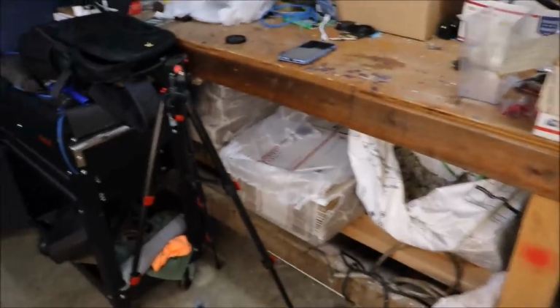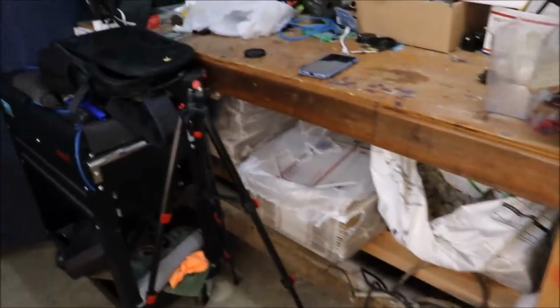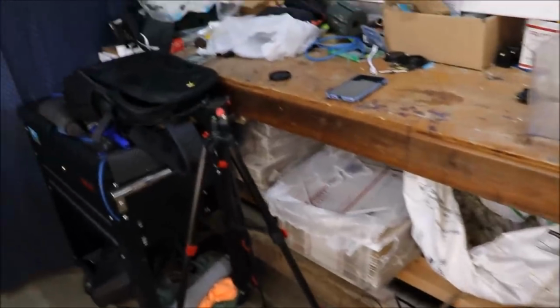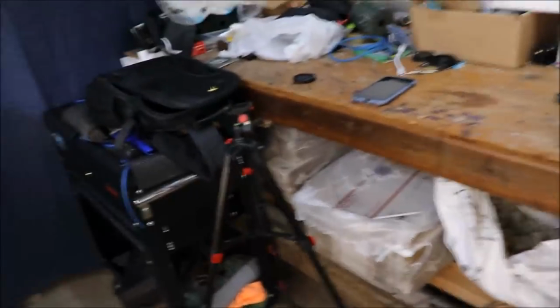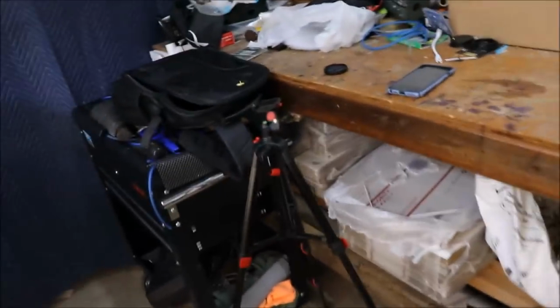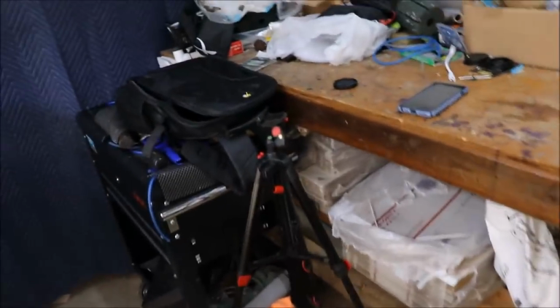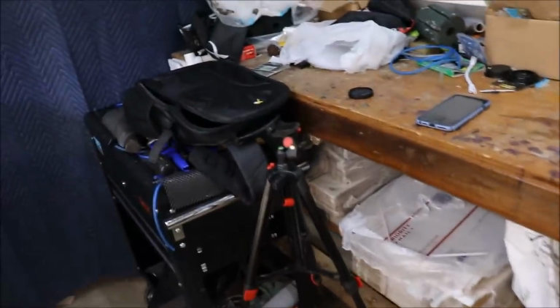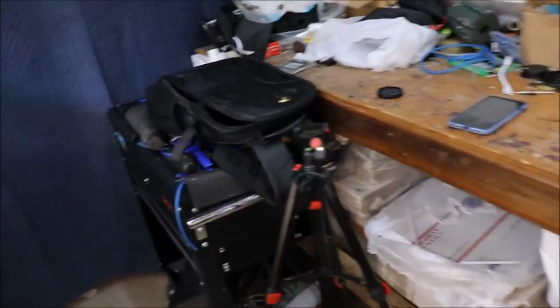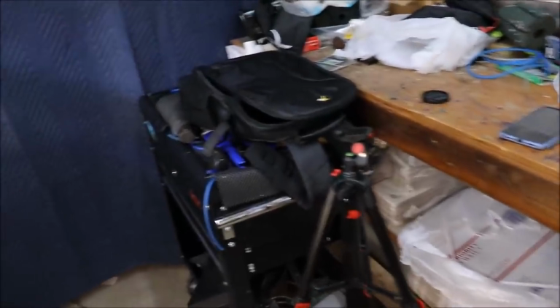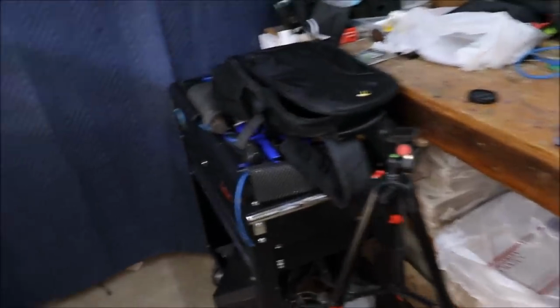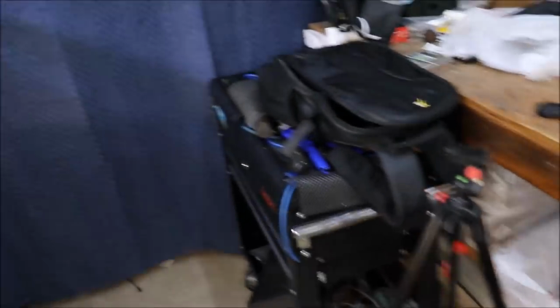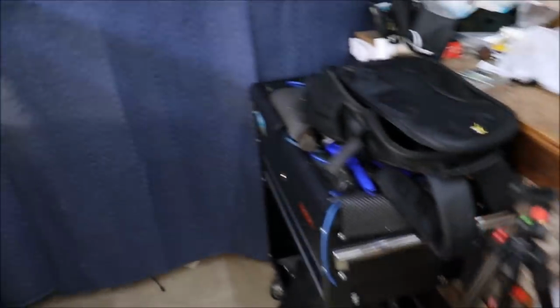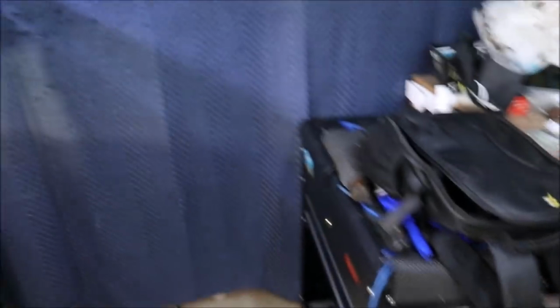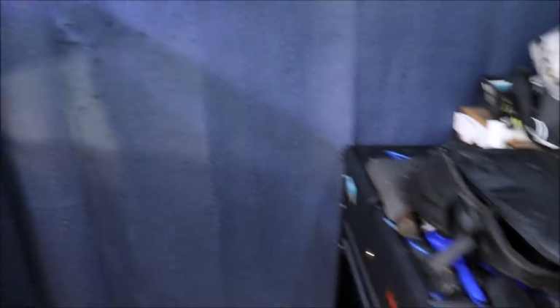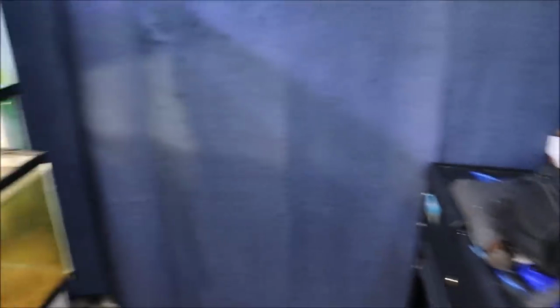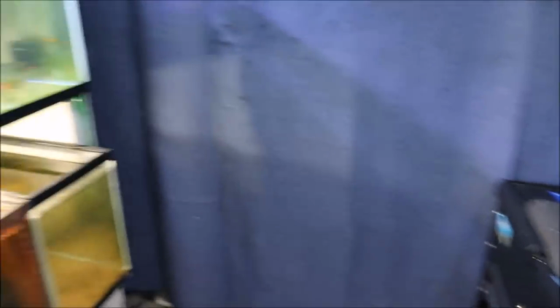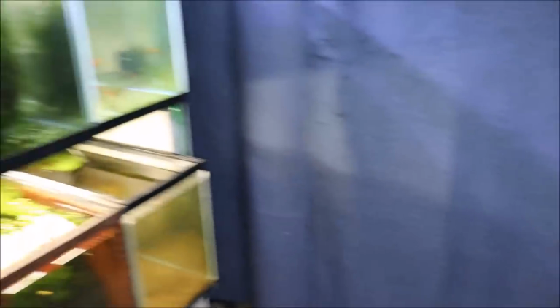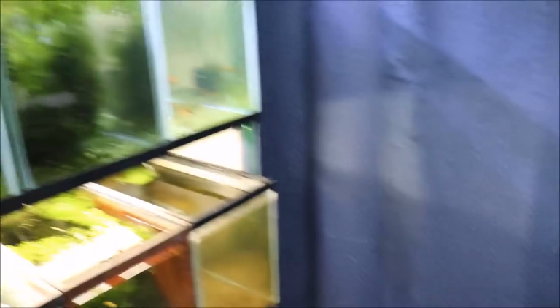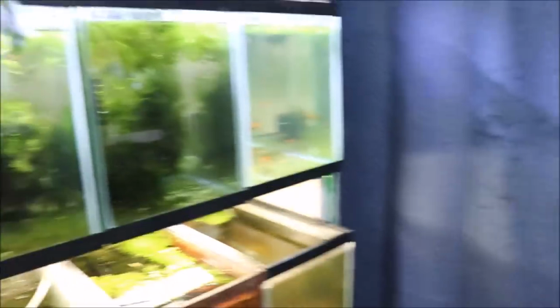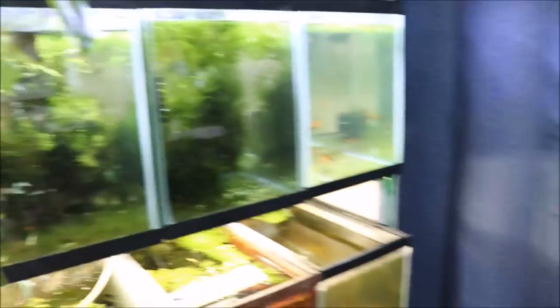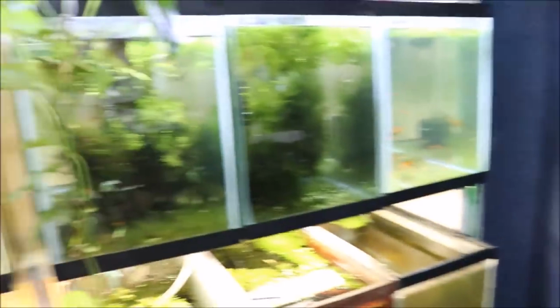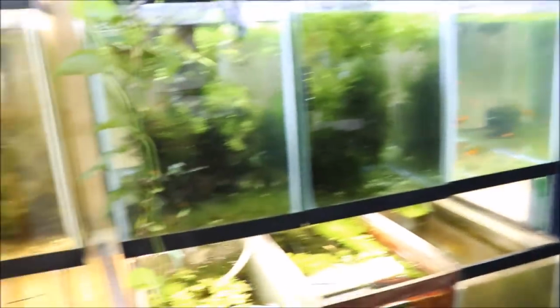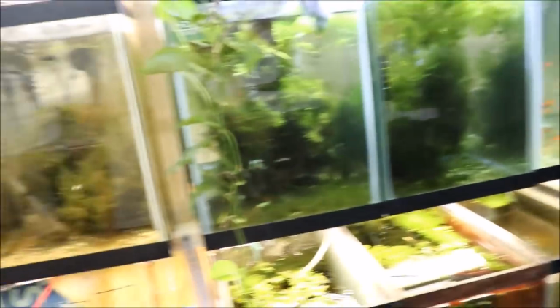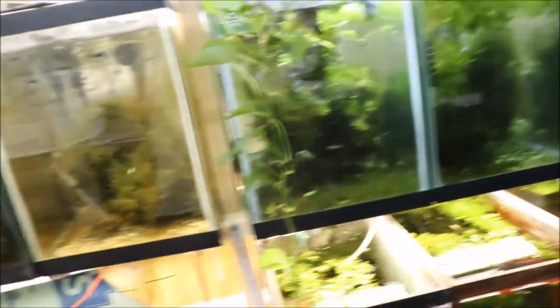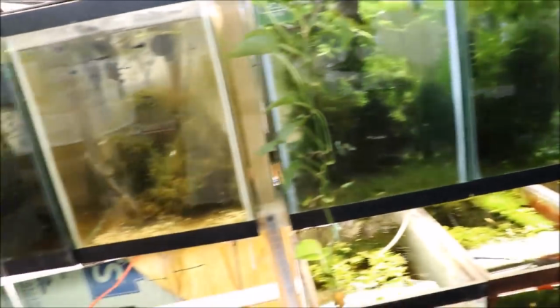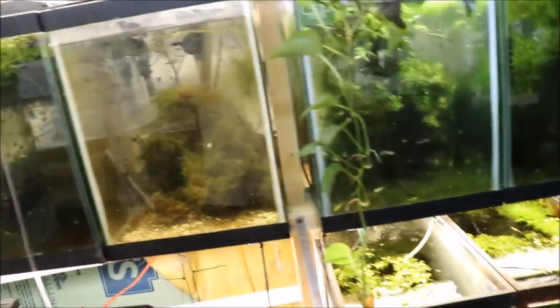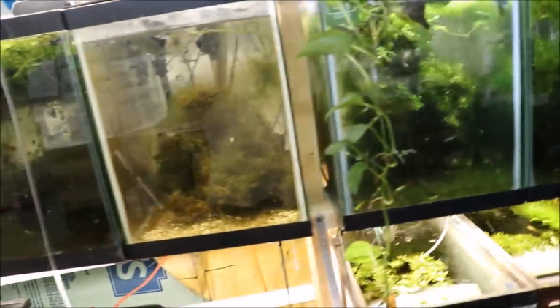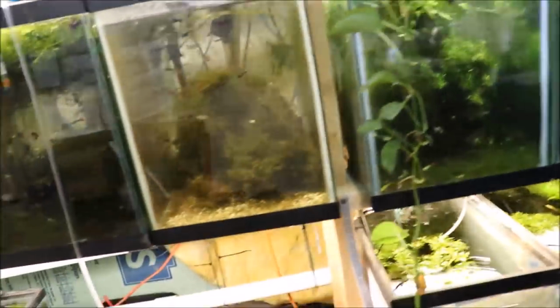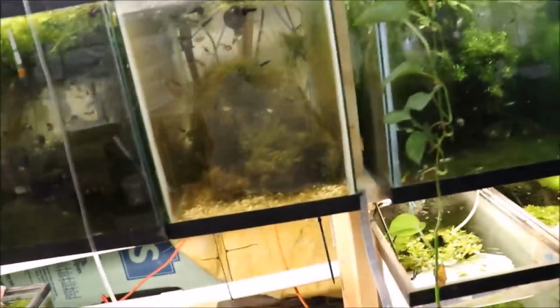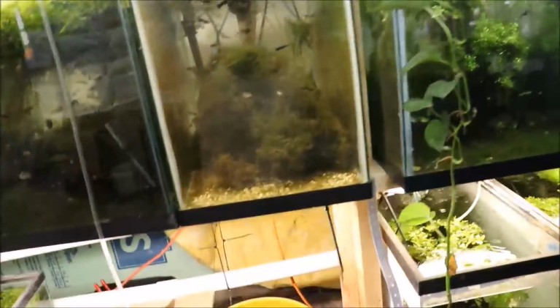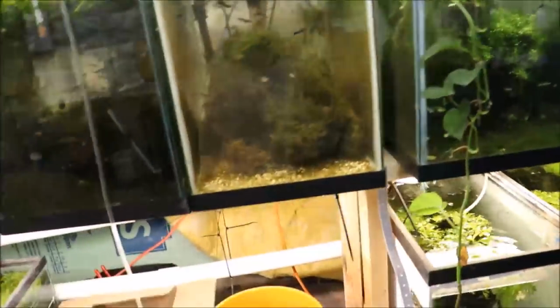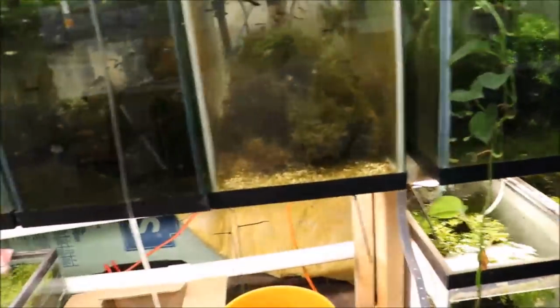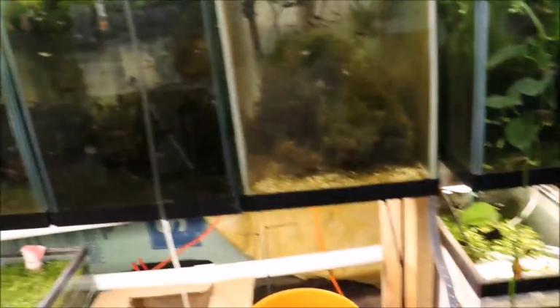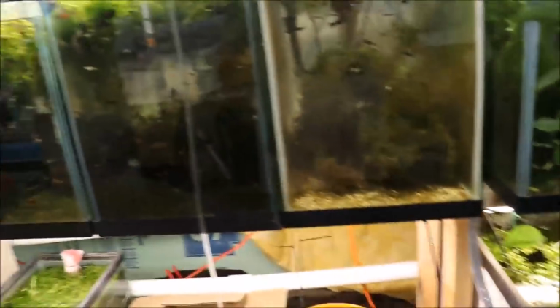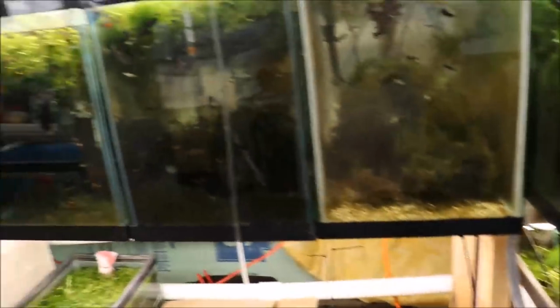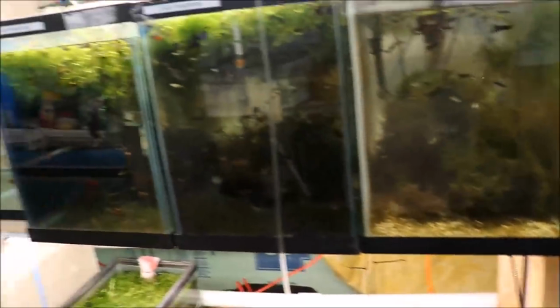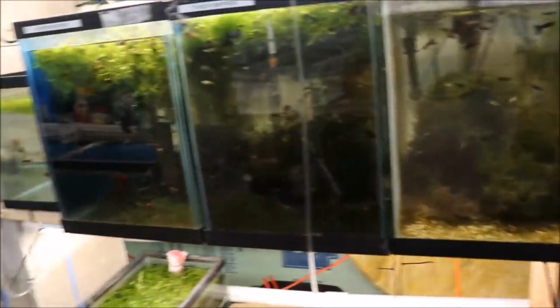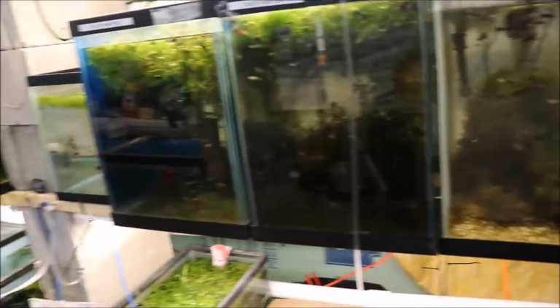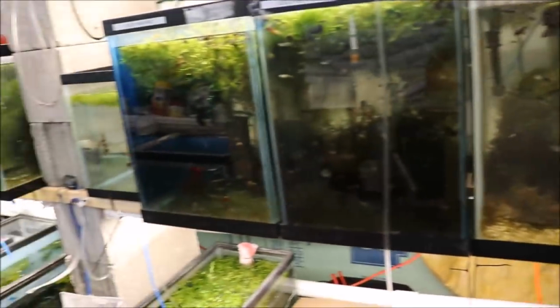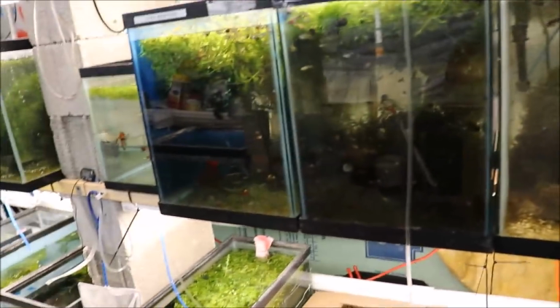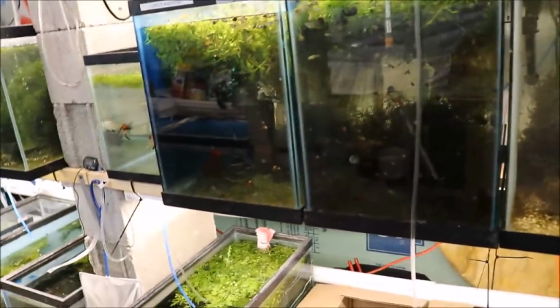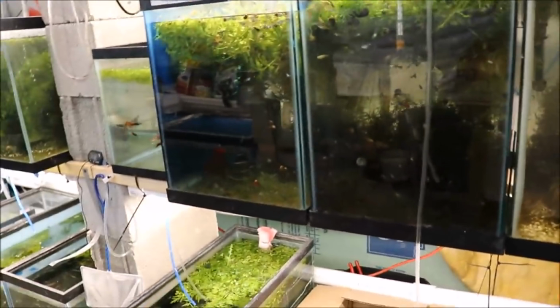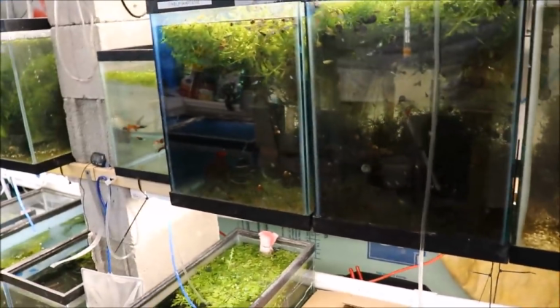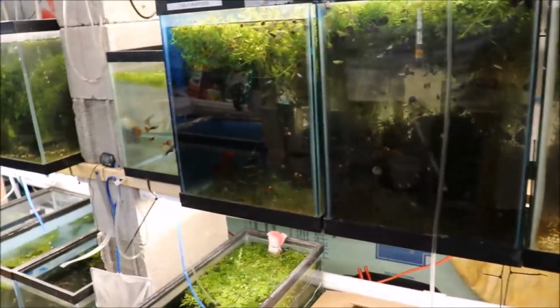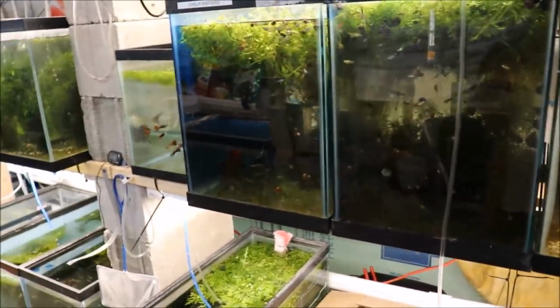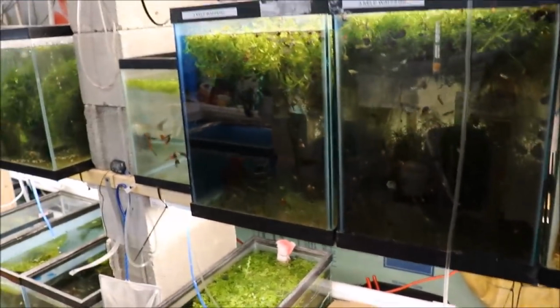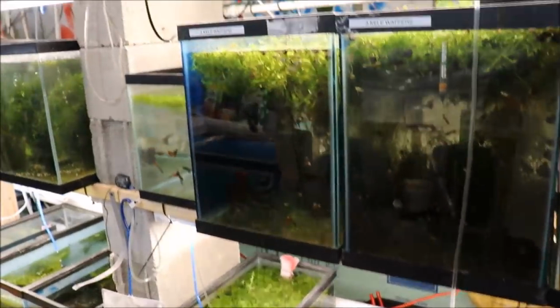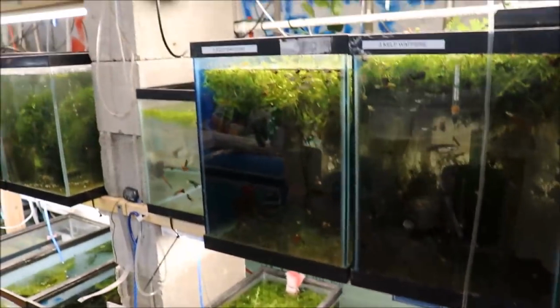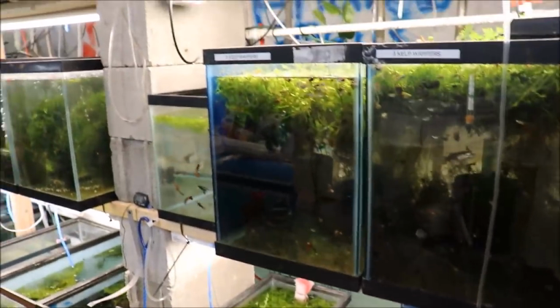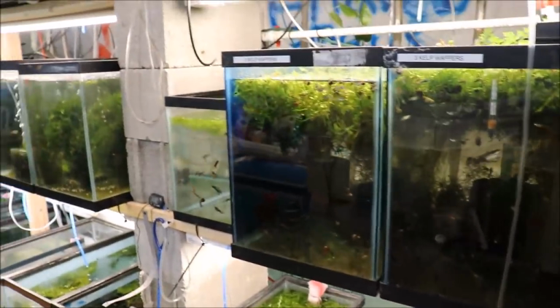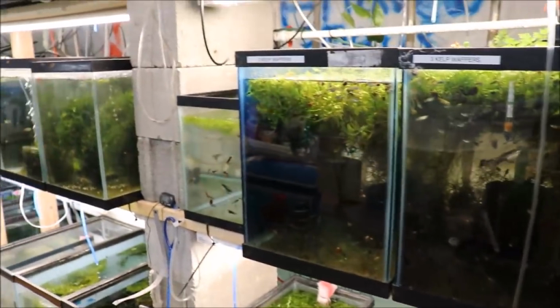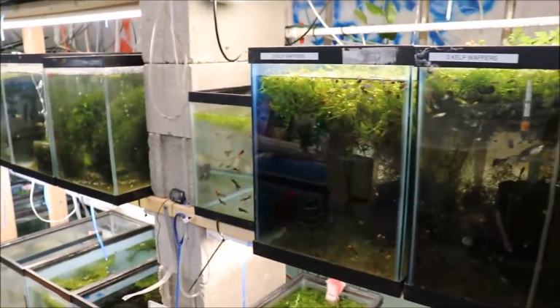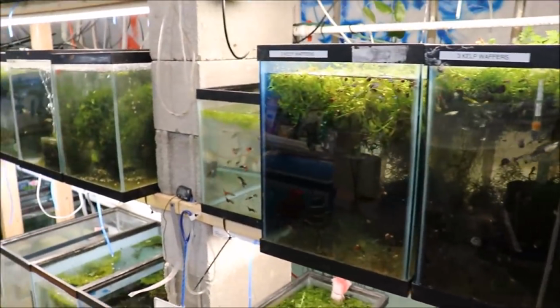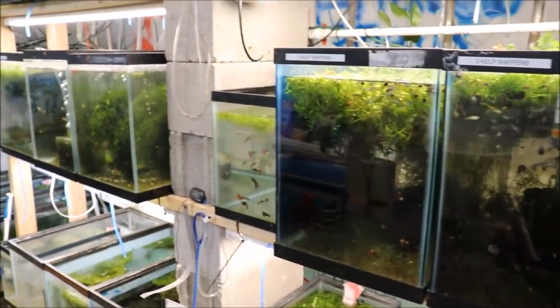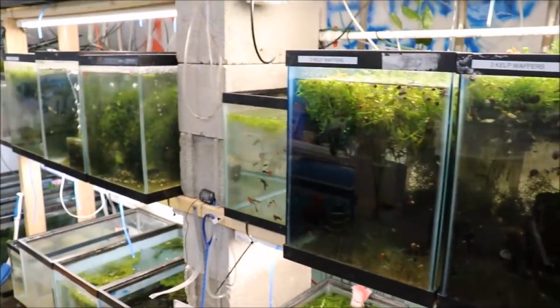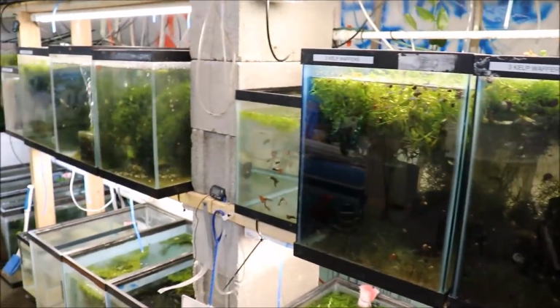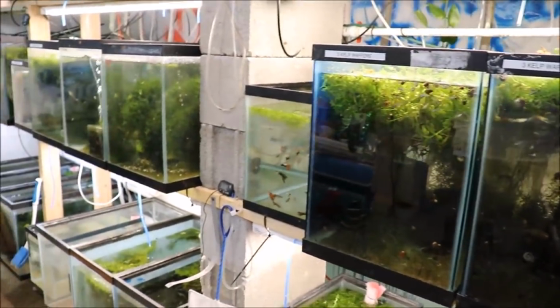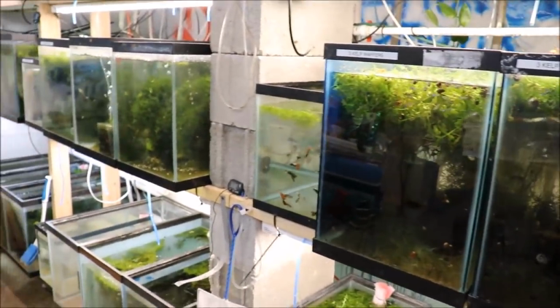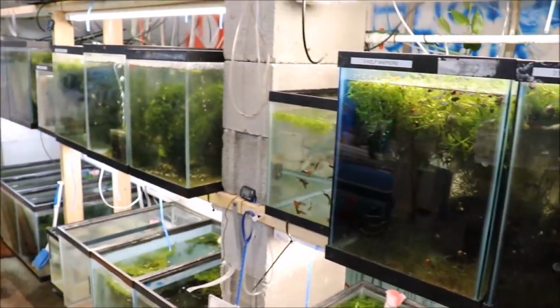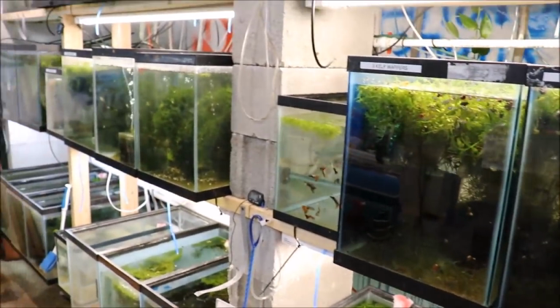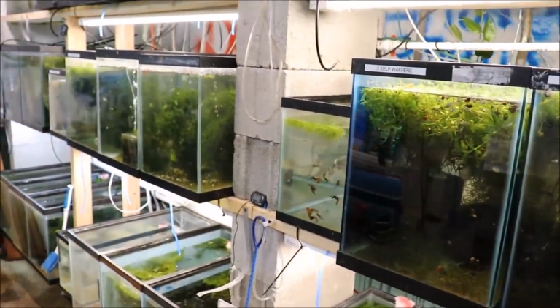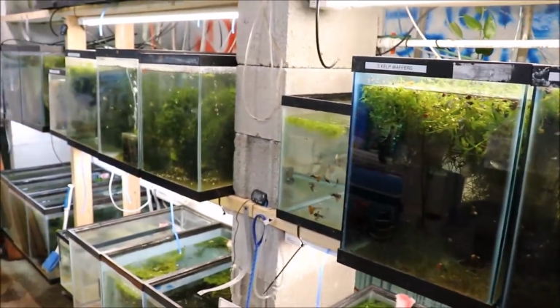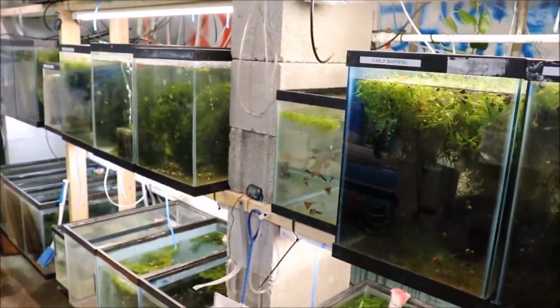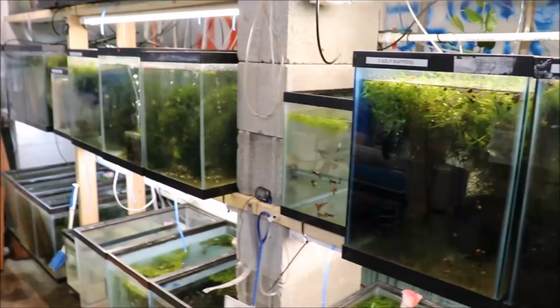Alright fishy folks, don't forget to check out michaelsfishroom.com for all your fishy needs. Hope everyone has a great Fry Fry Friday. Peace out yo.